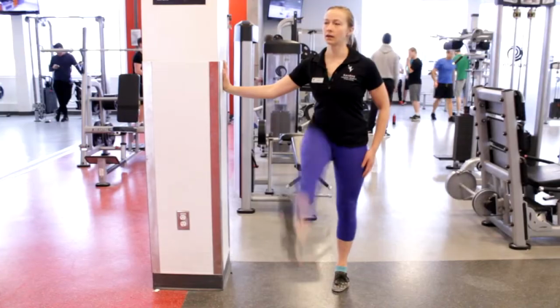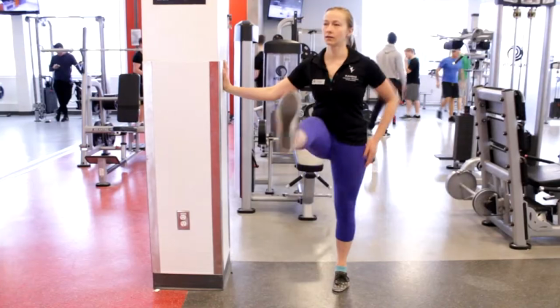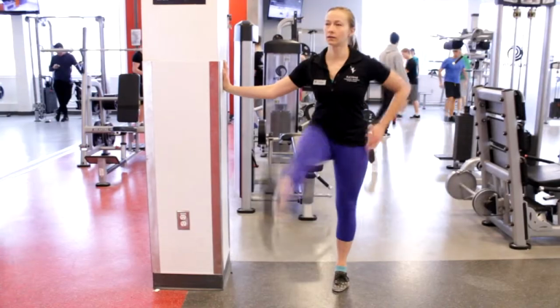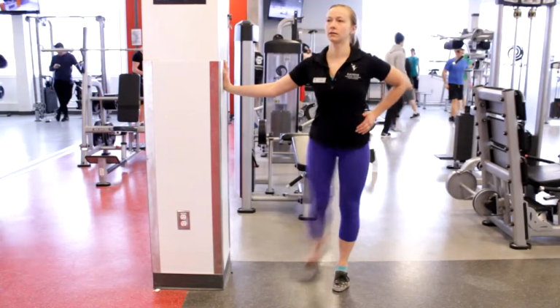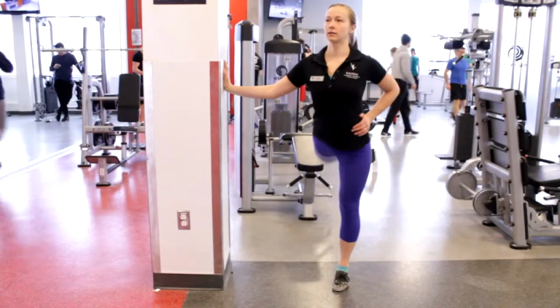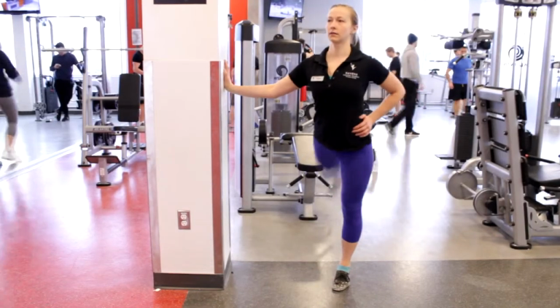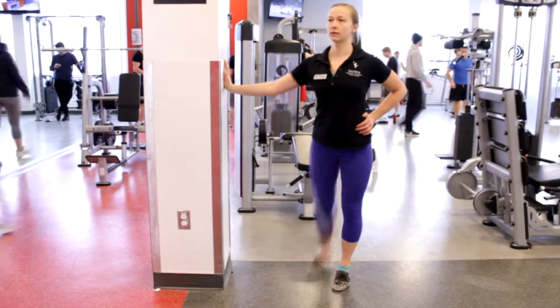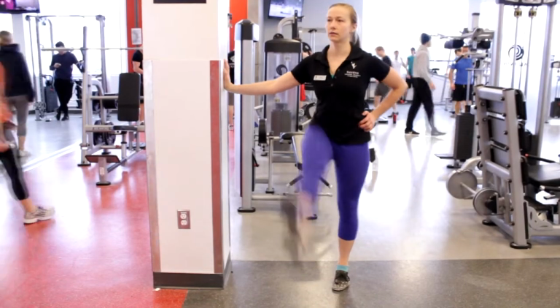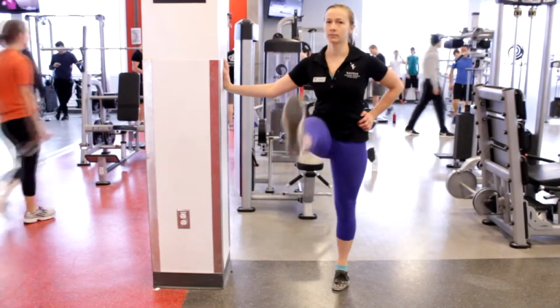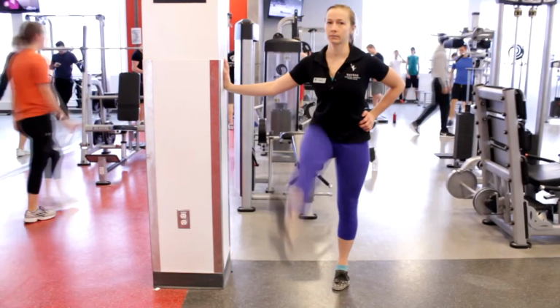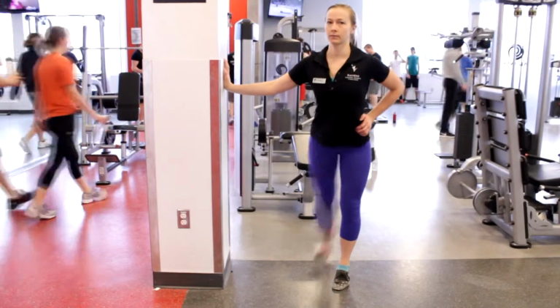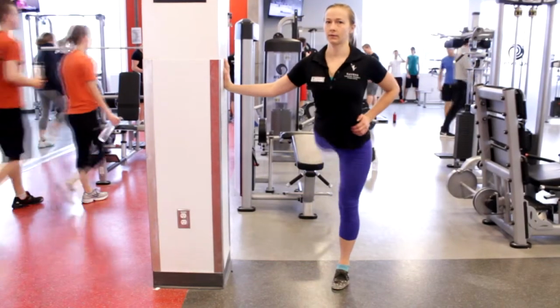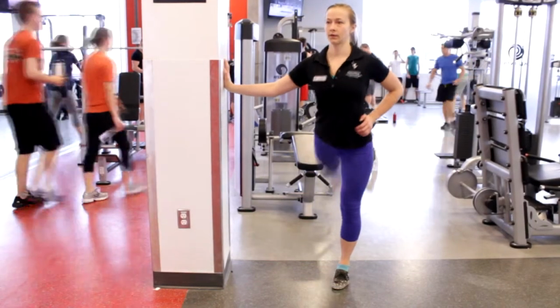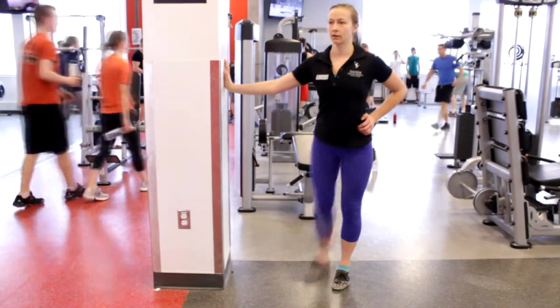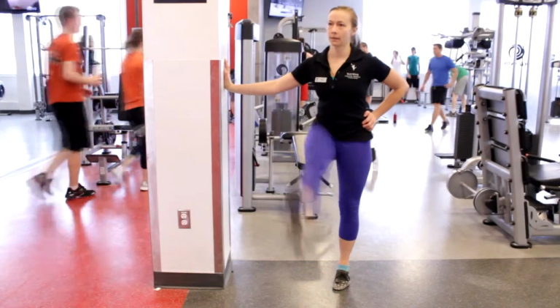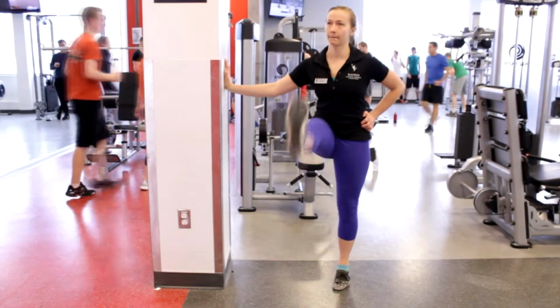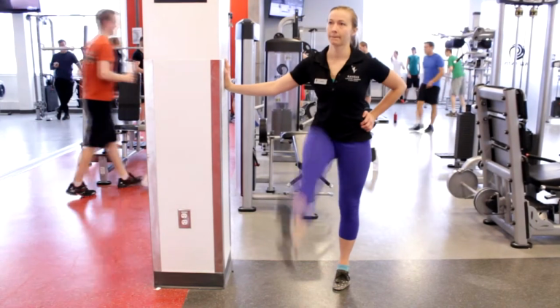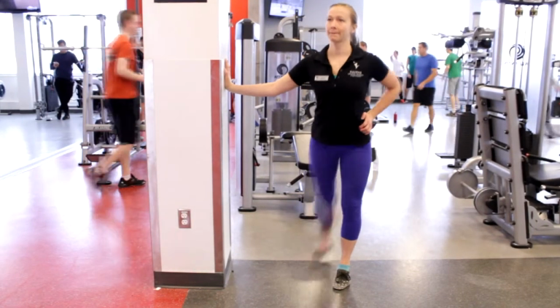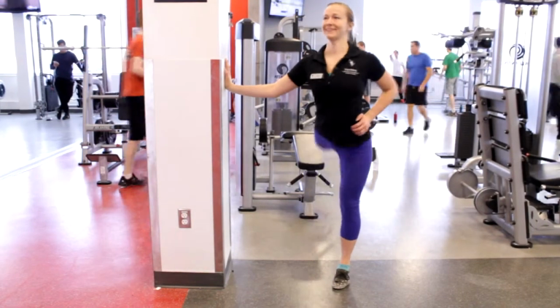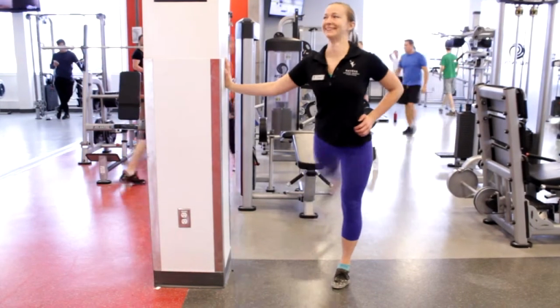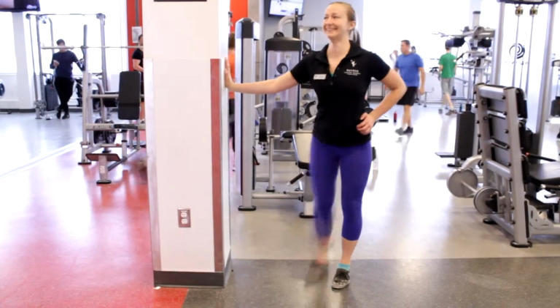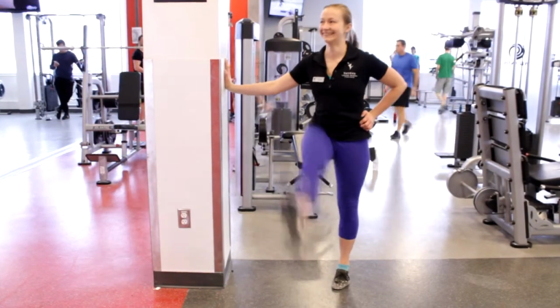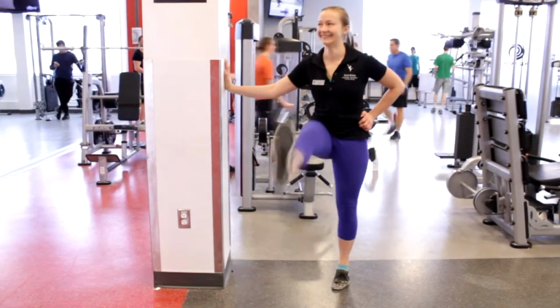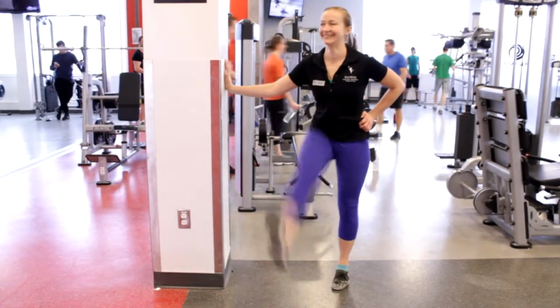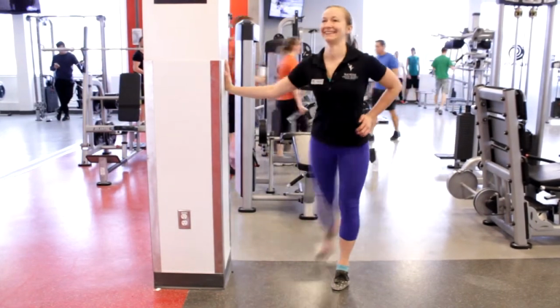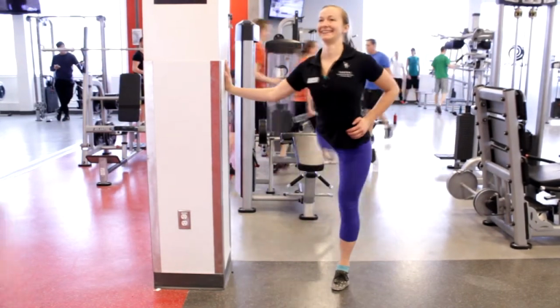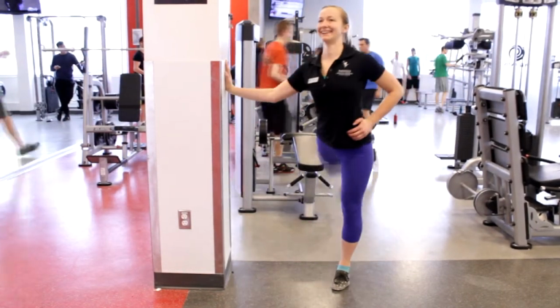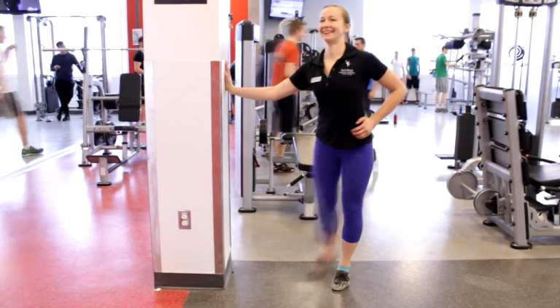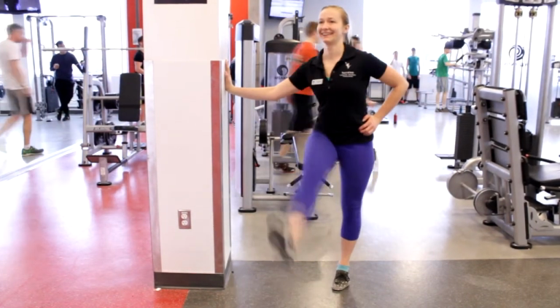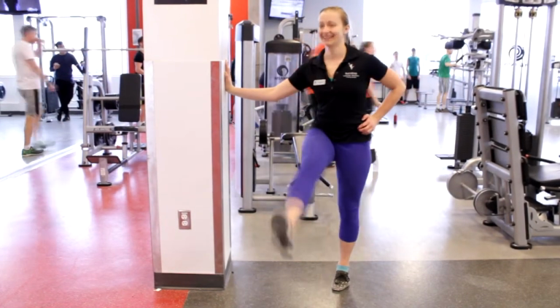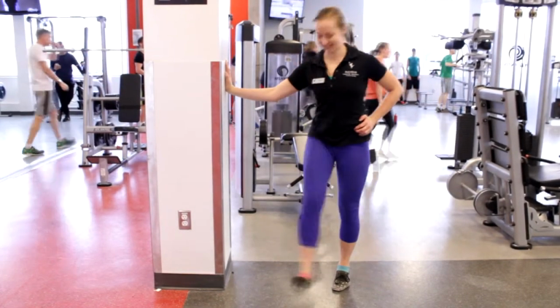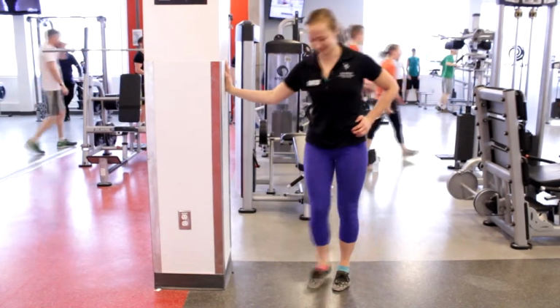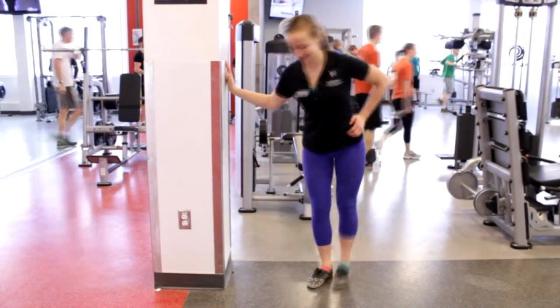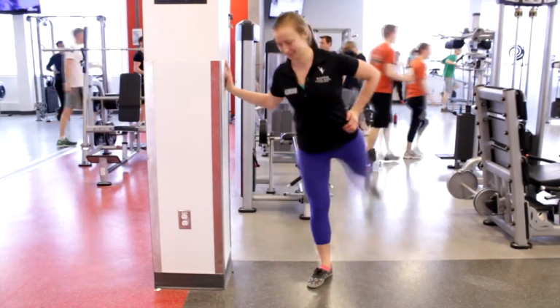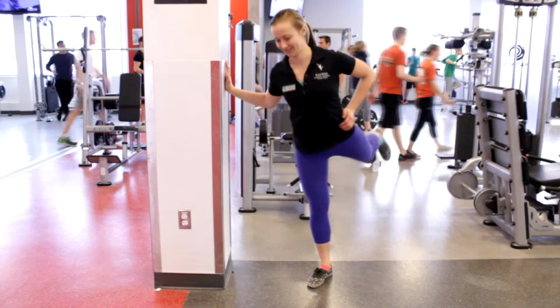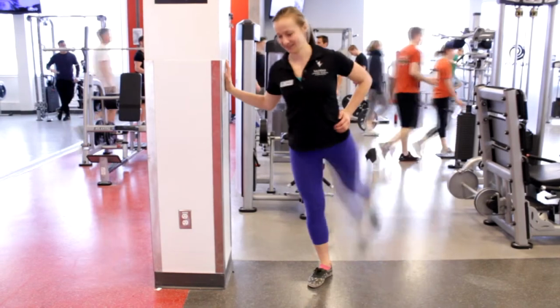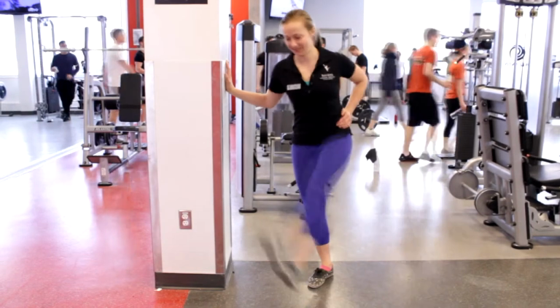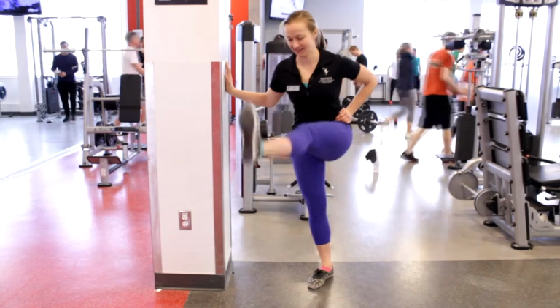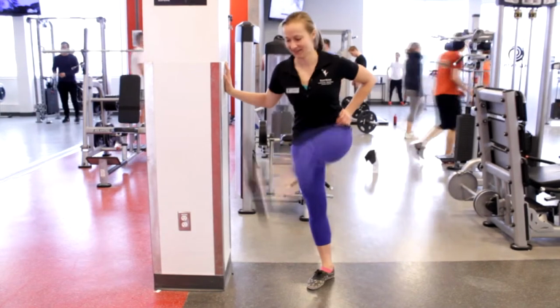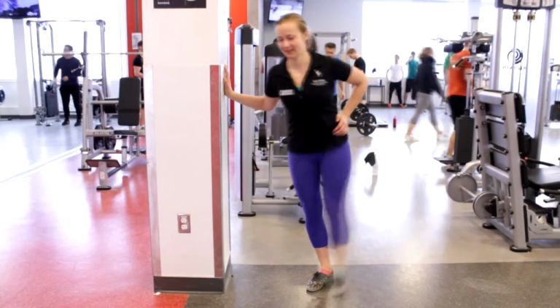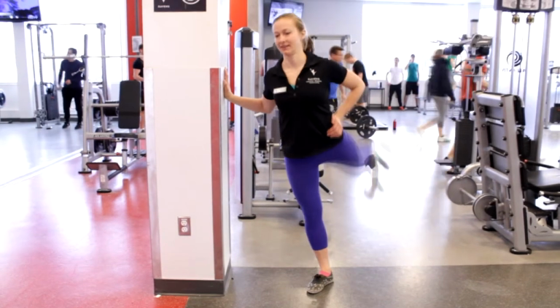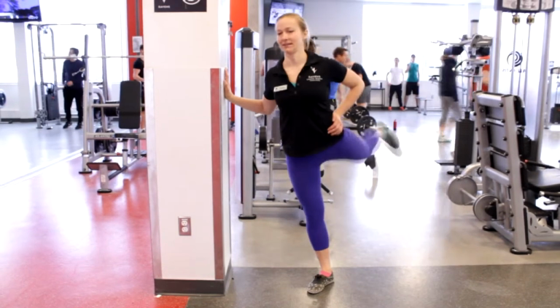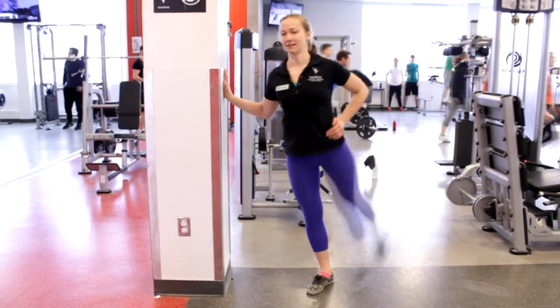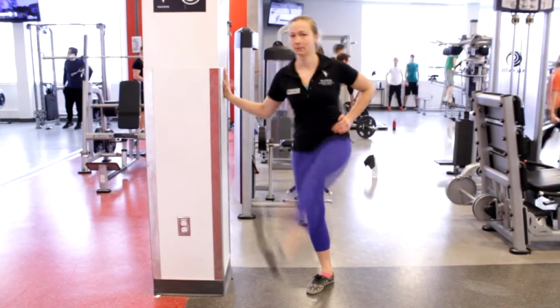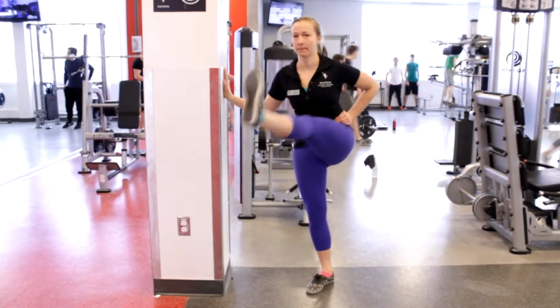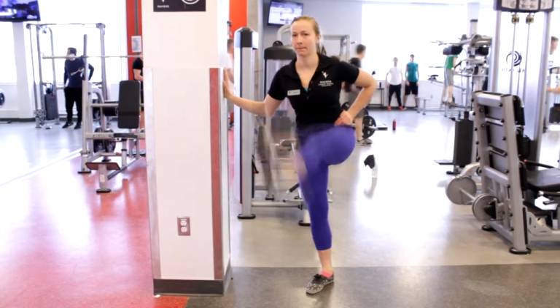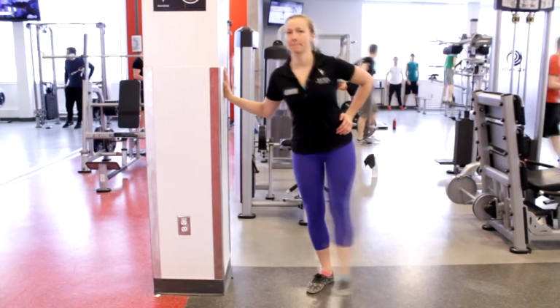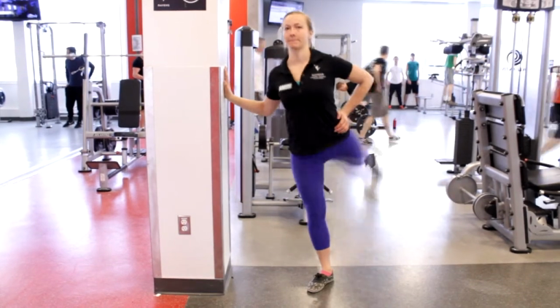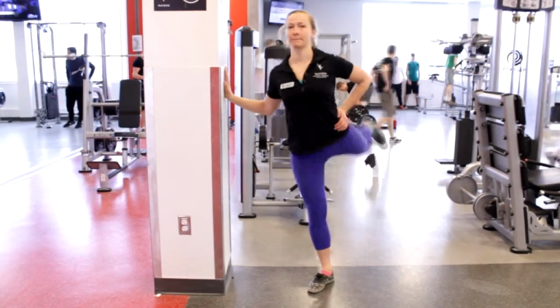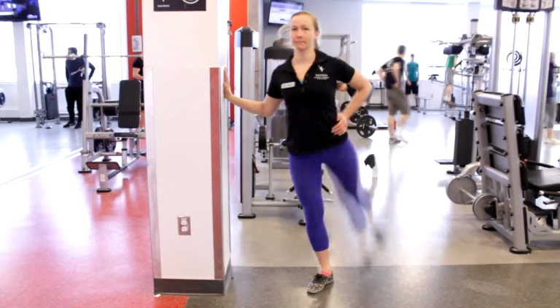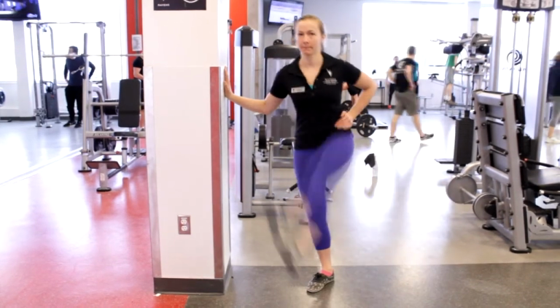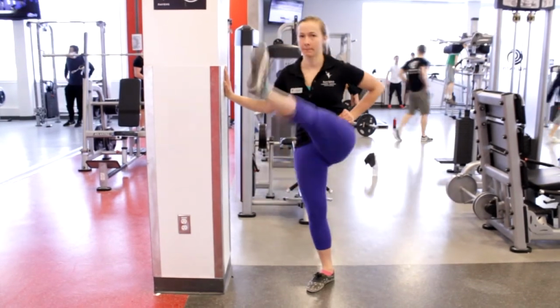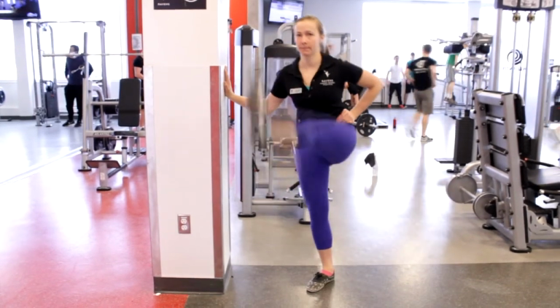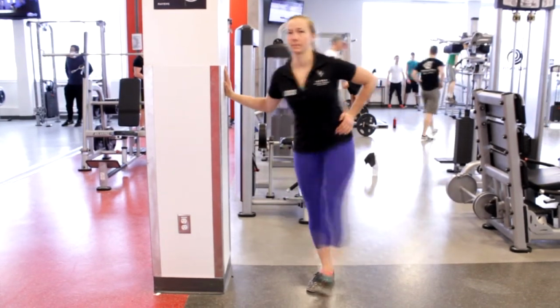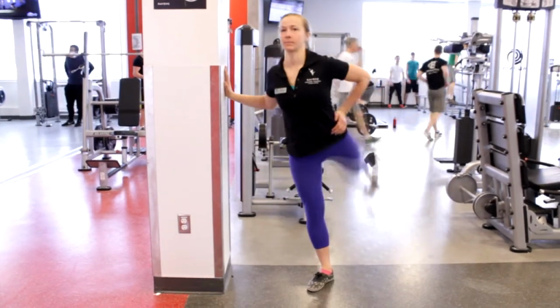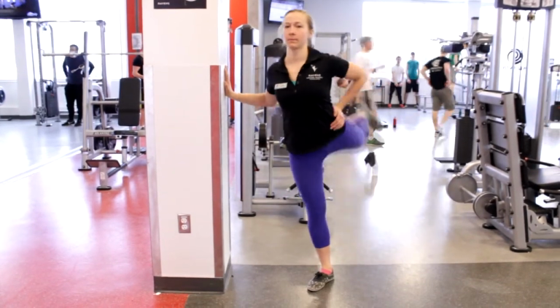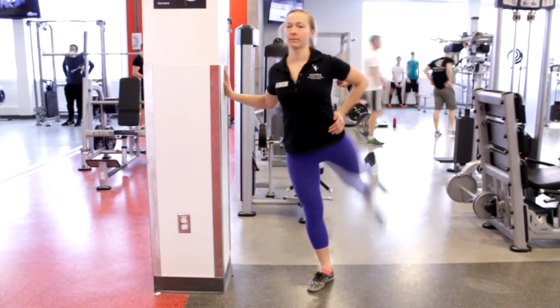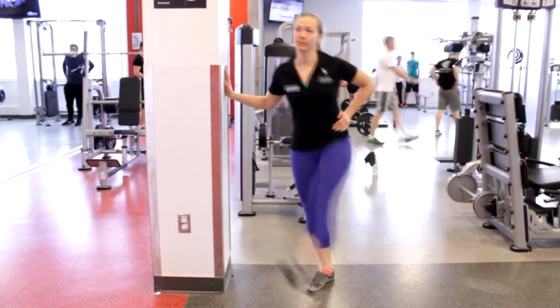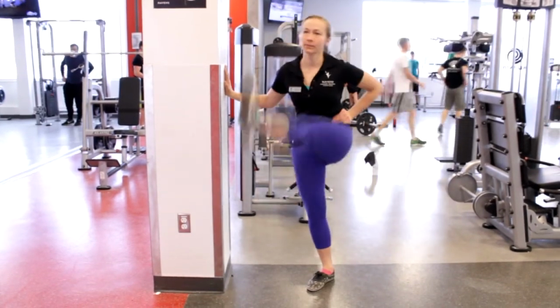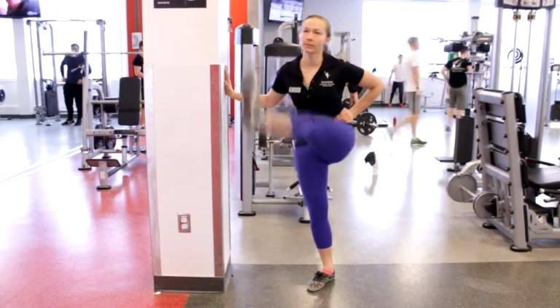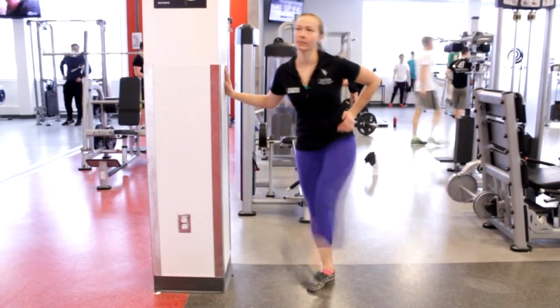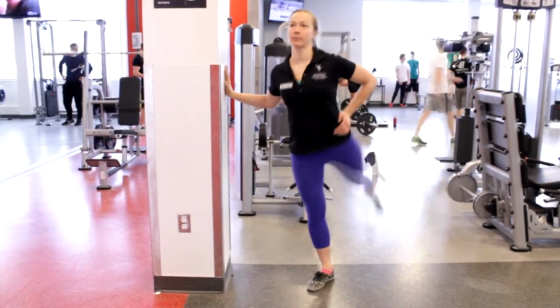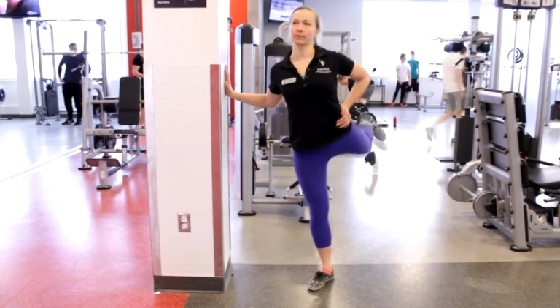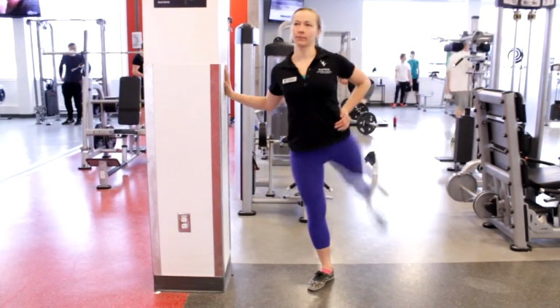Today we will discuss the conventional deadlift, although there are plenty of variations. As always, warm up first.